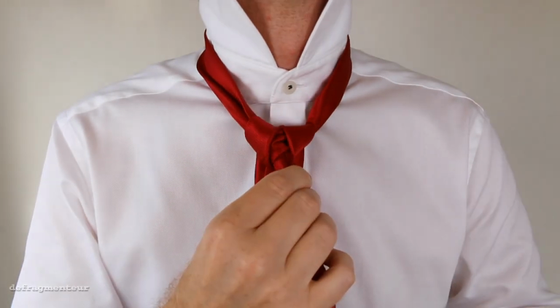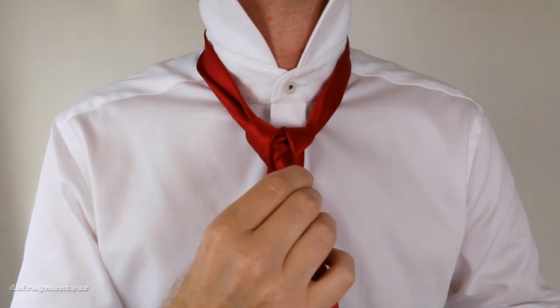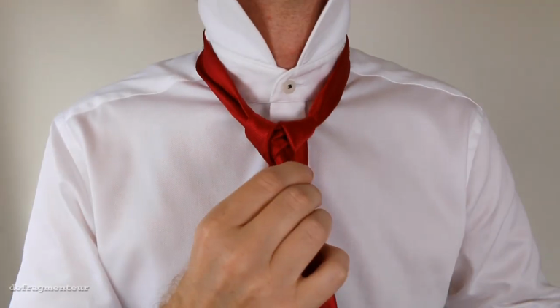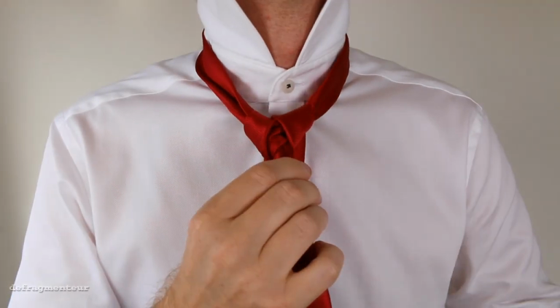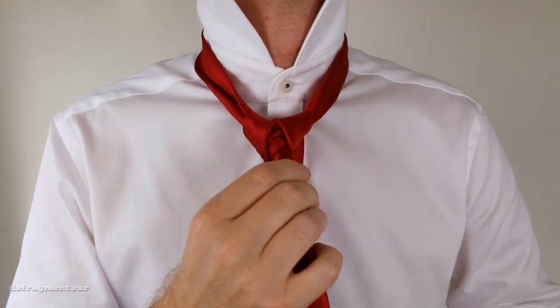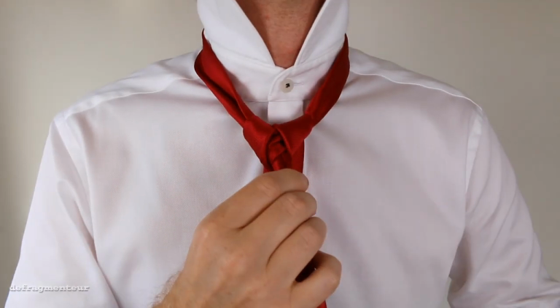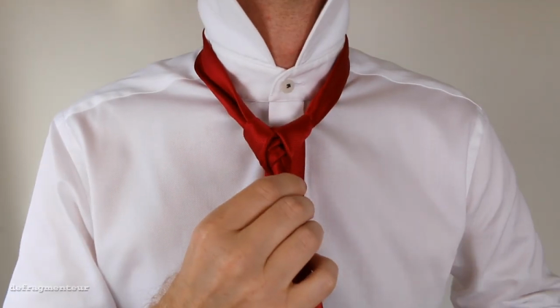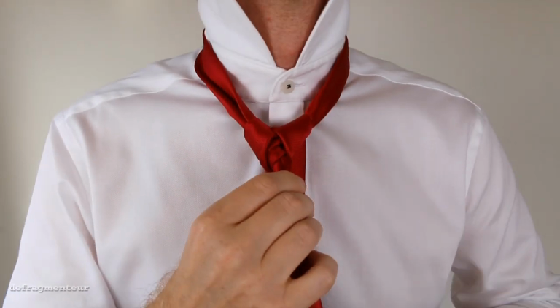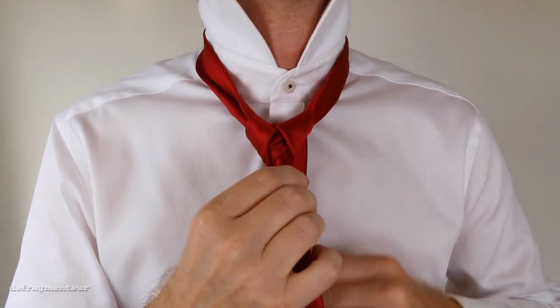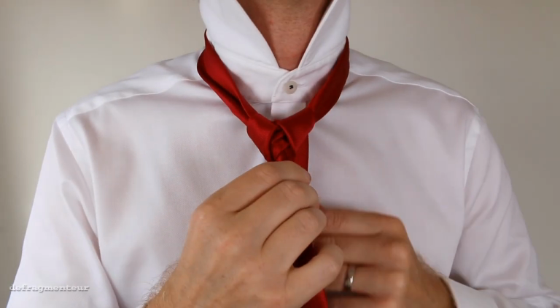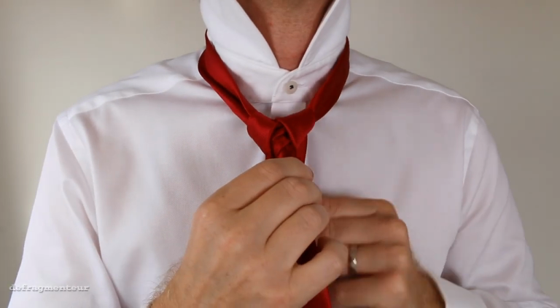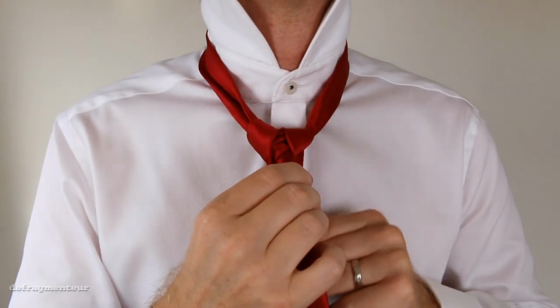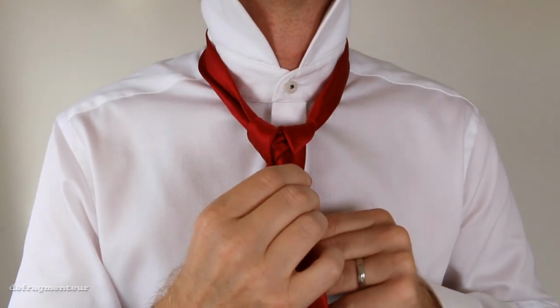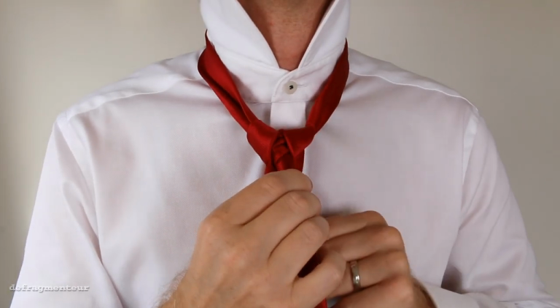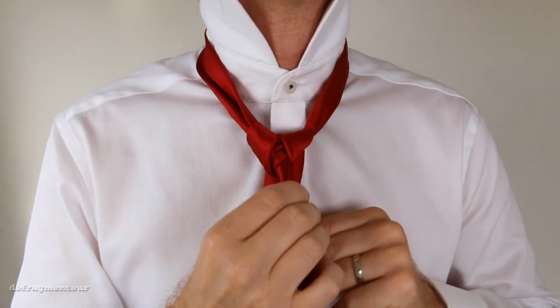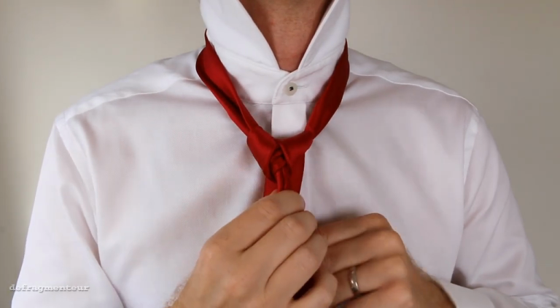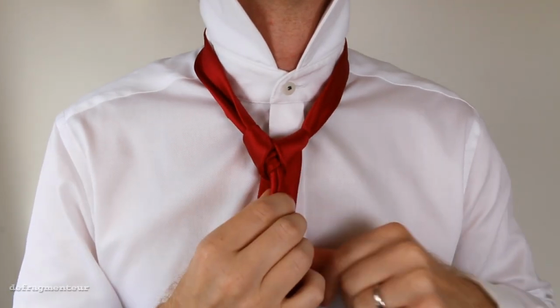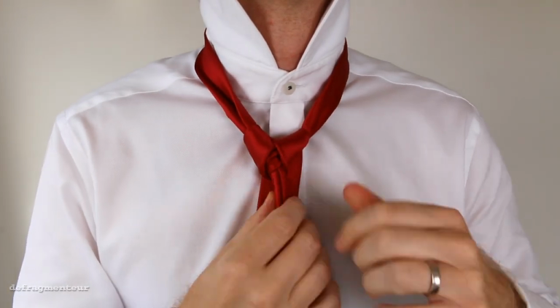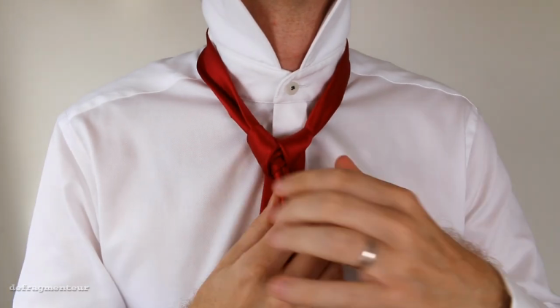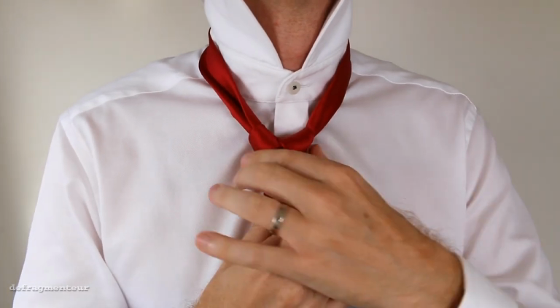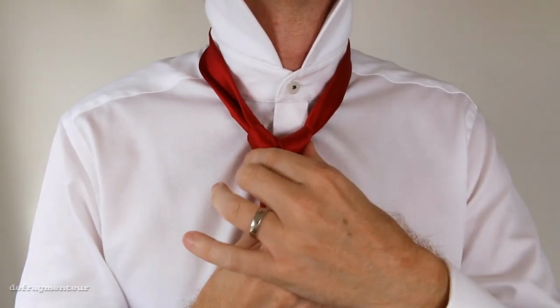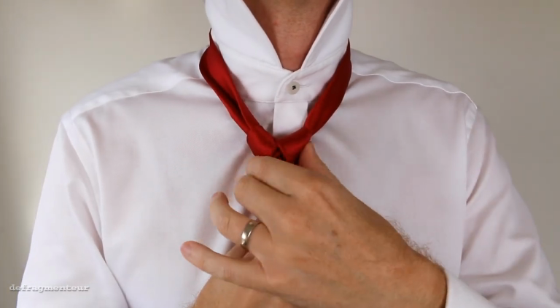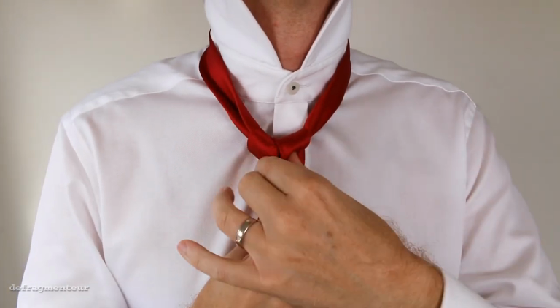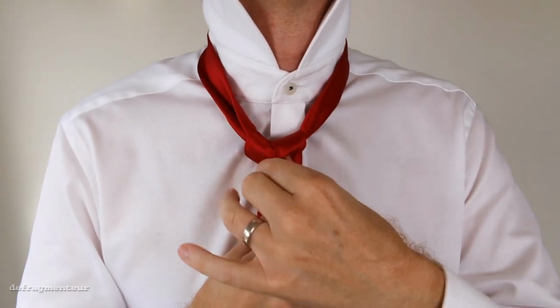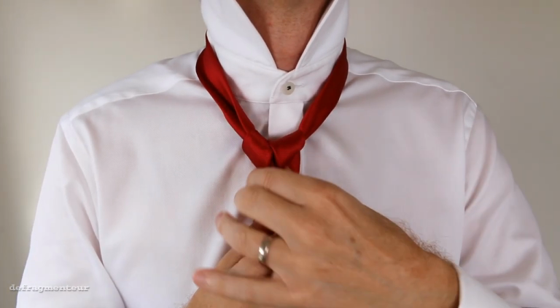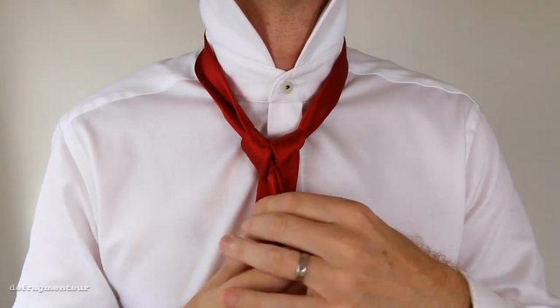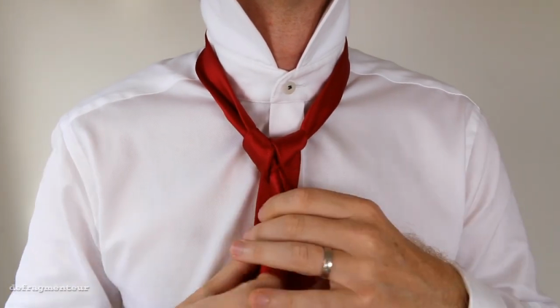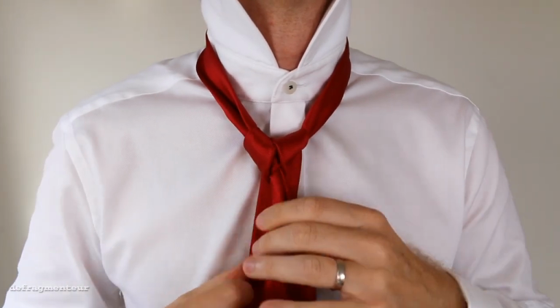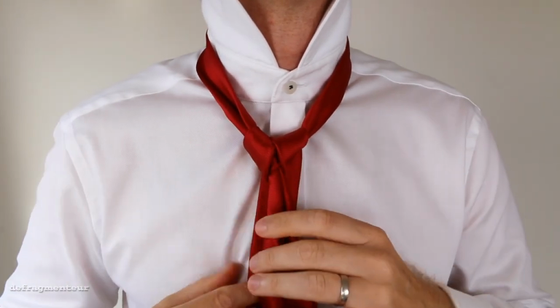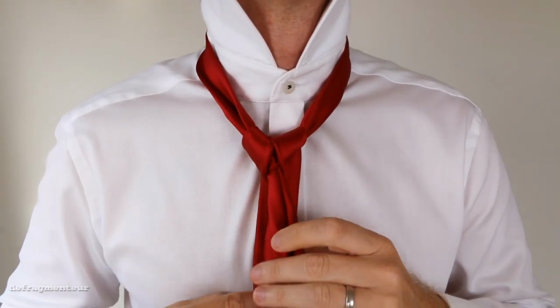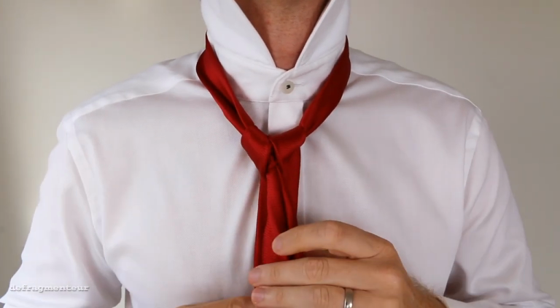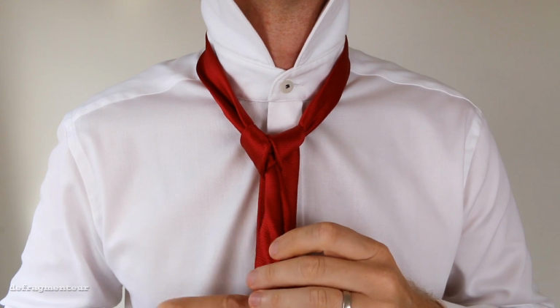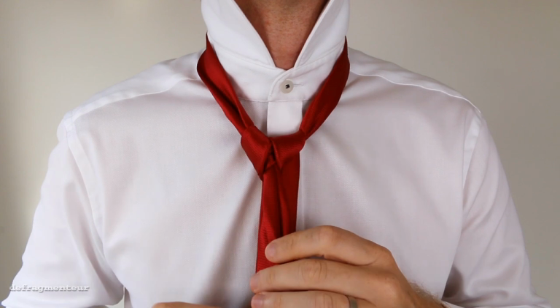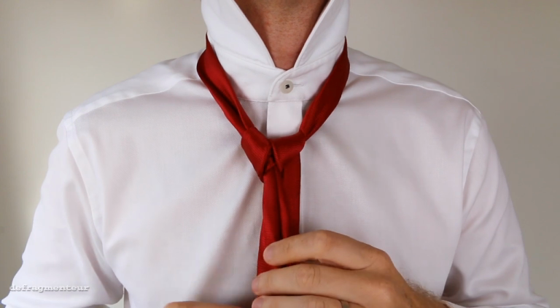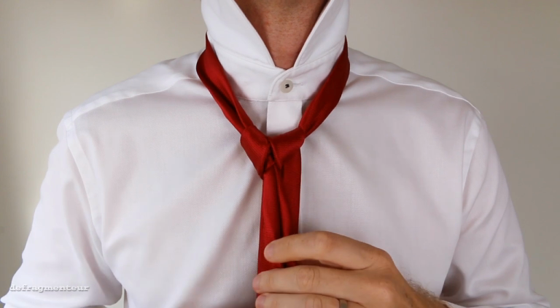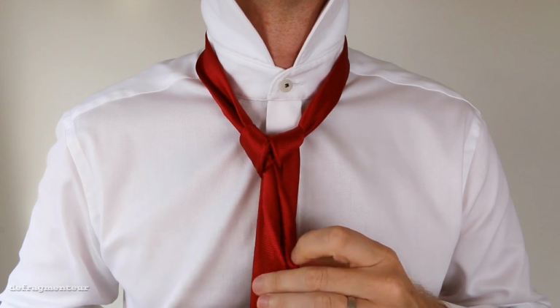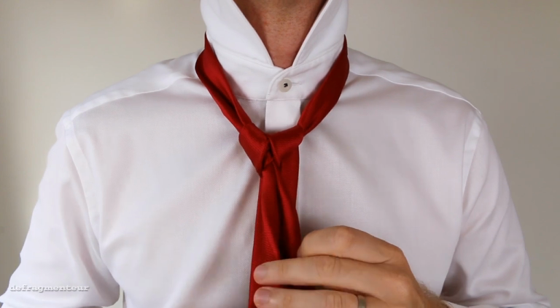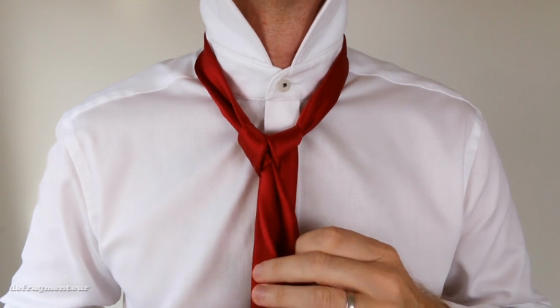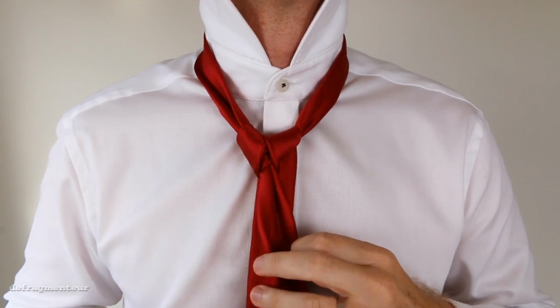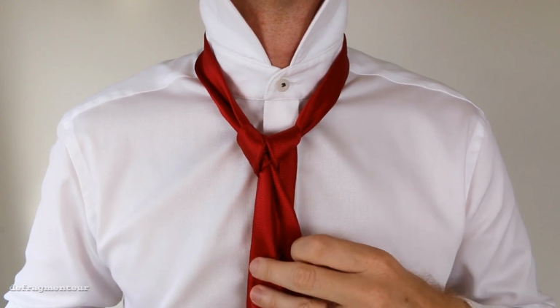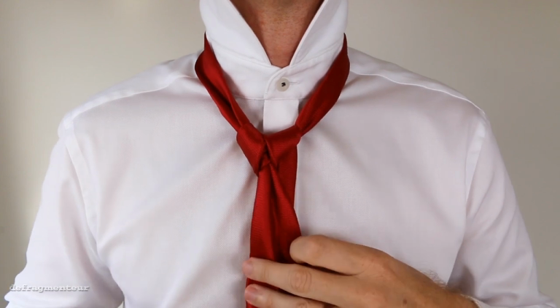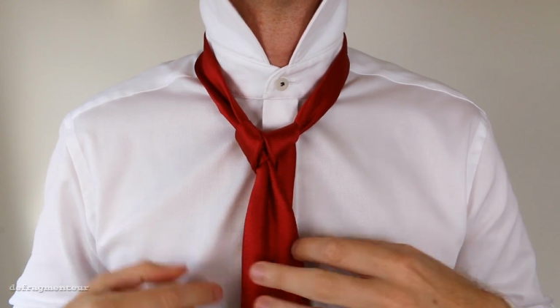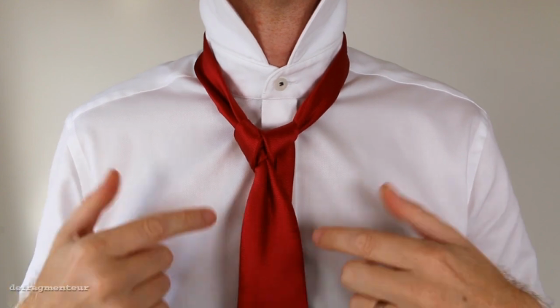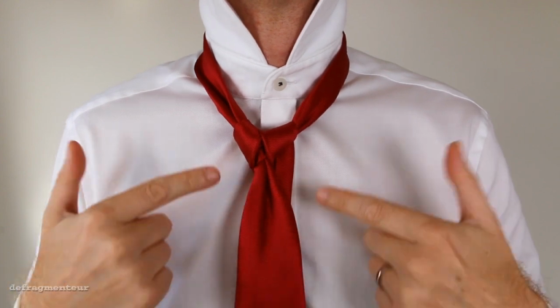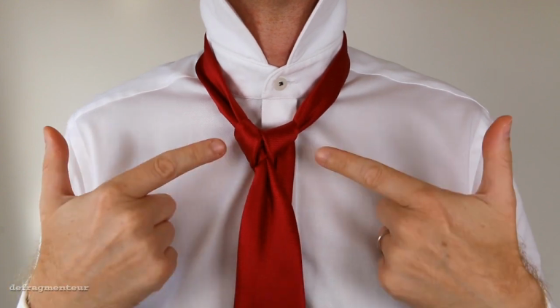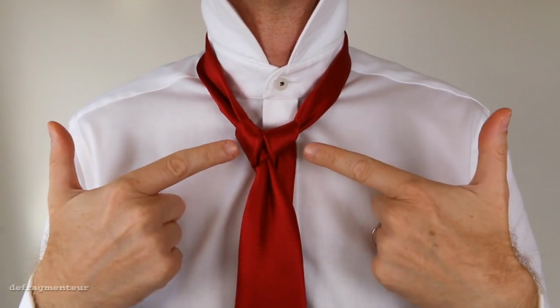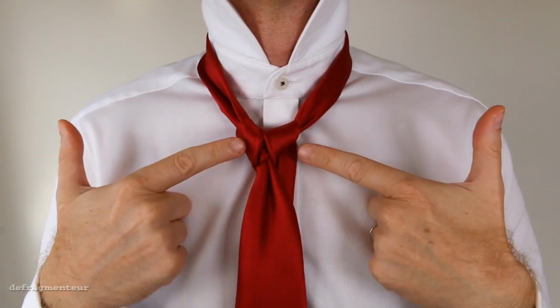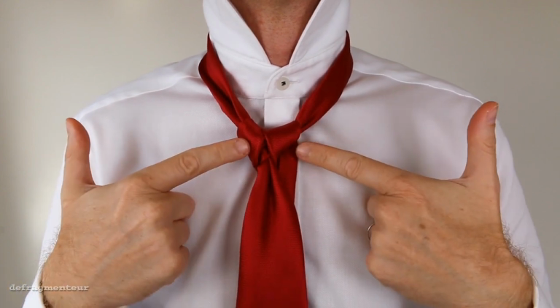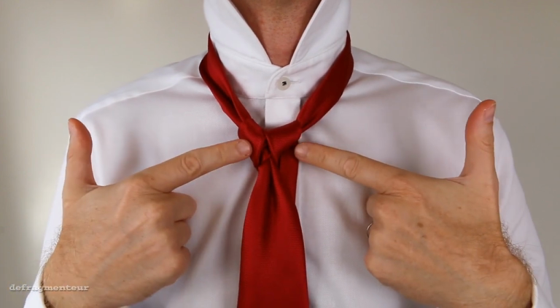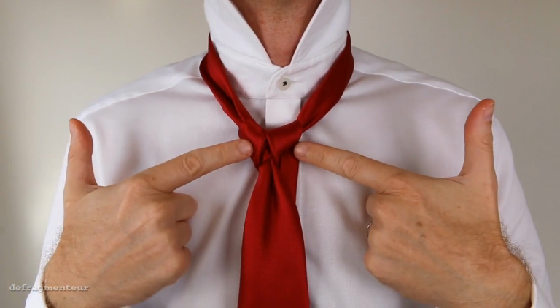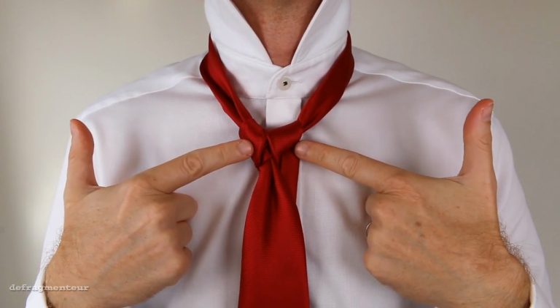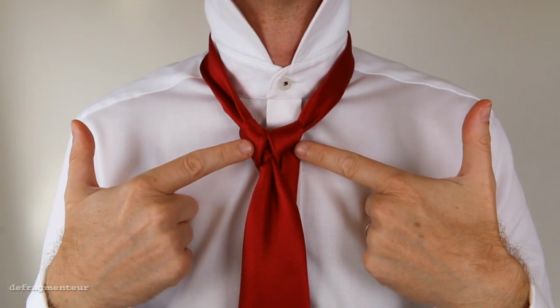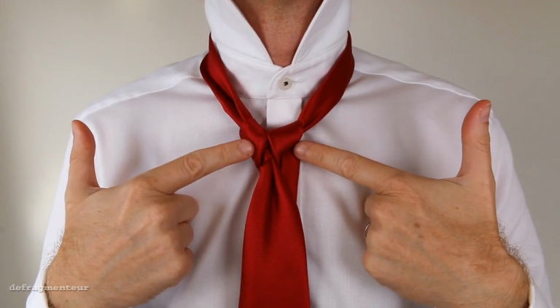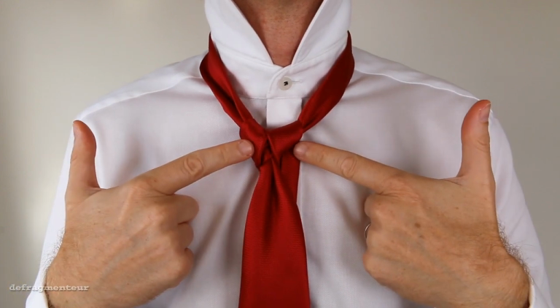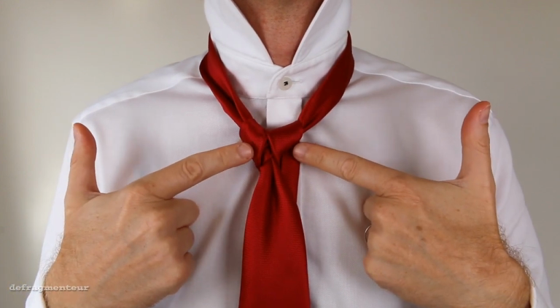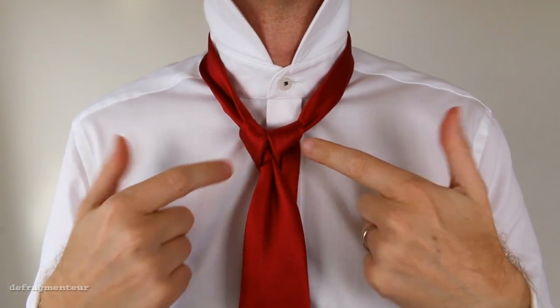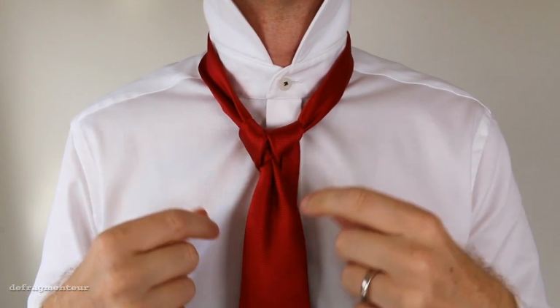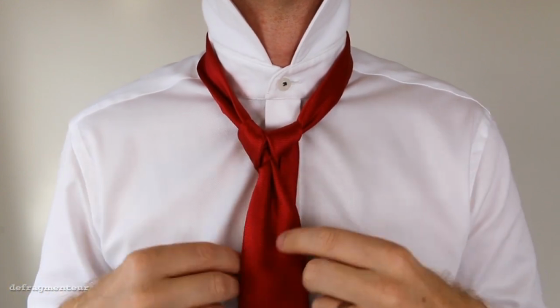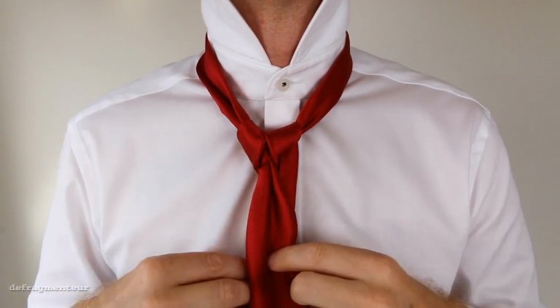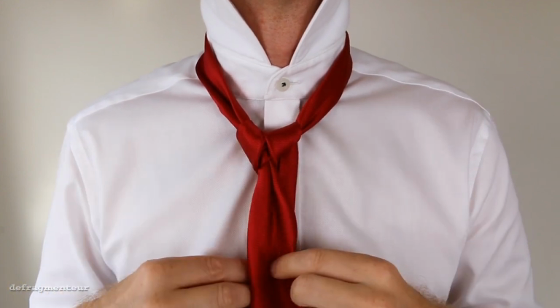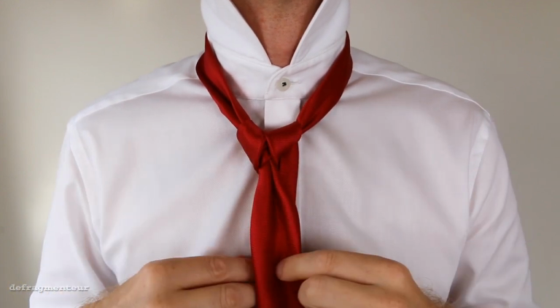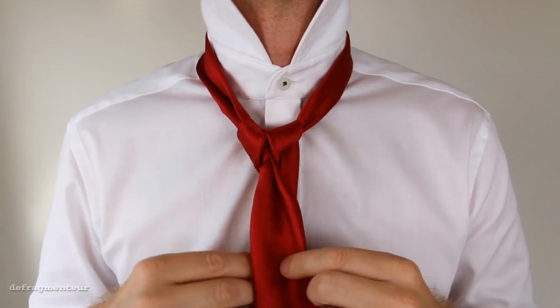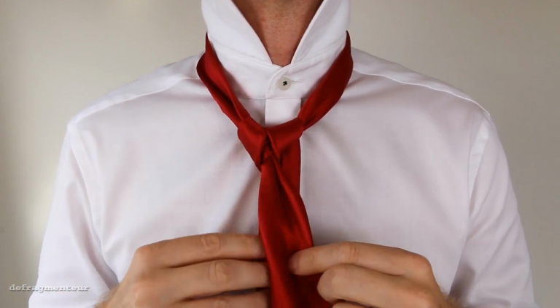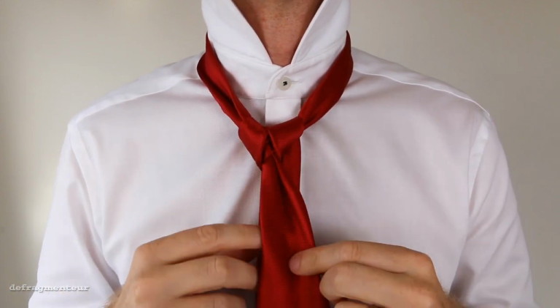And what you should end up with is this triangular looking knot. This is going to be the base of your knot — the foundation stone.